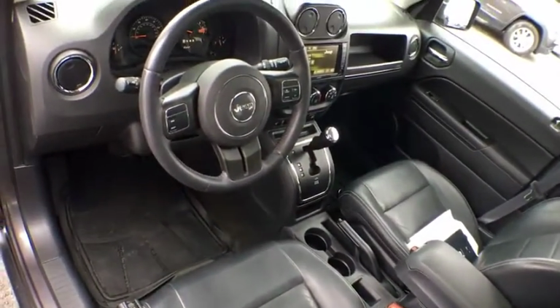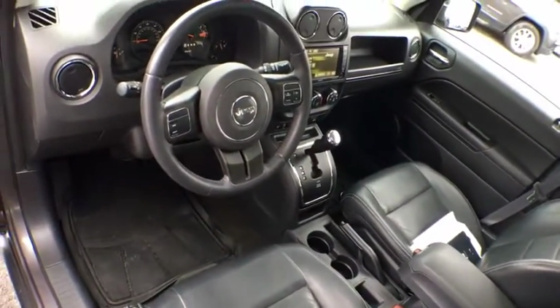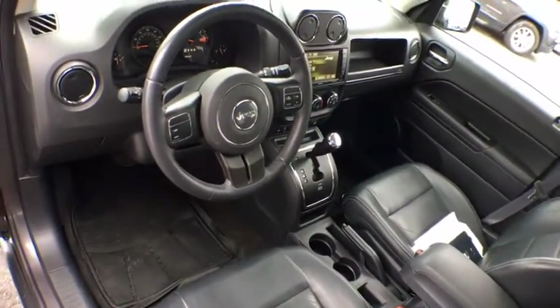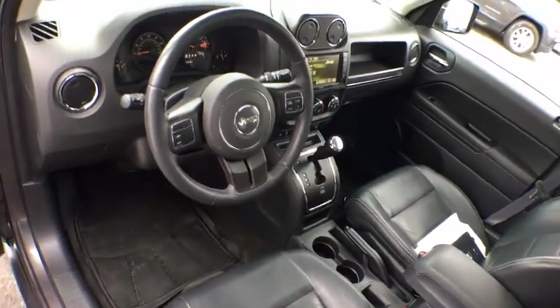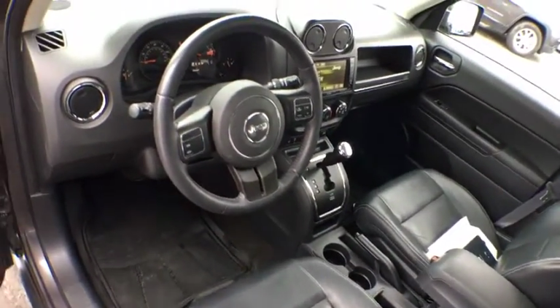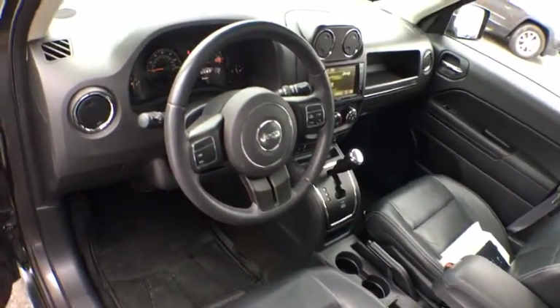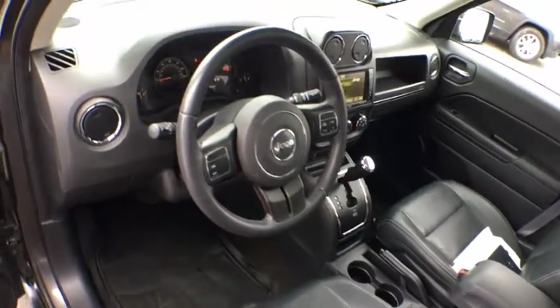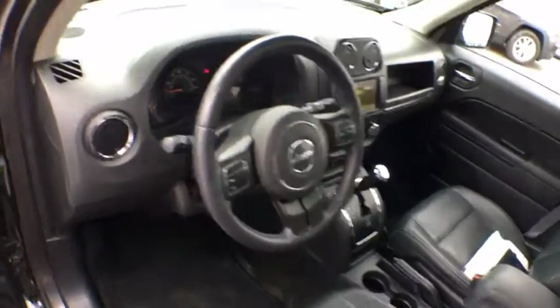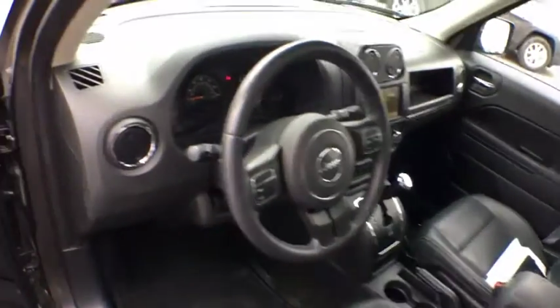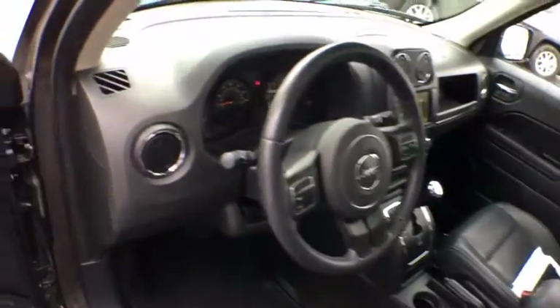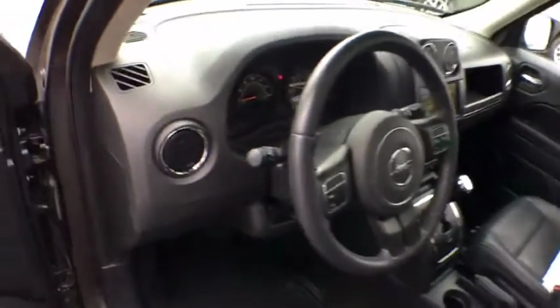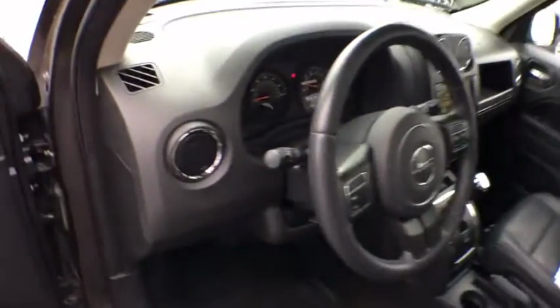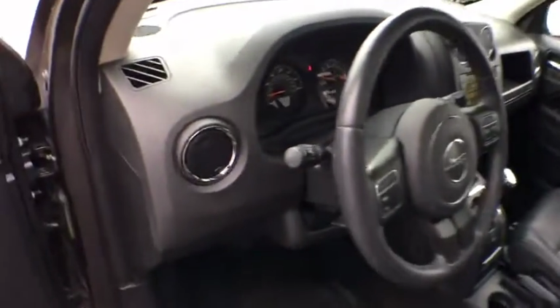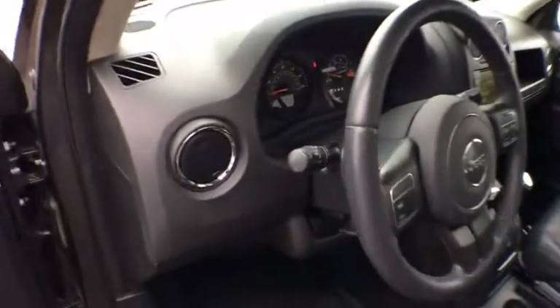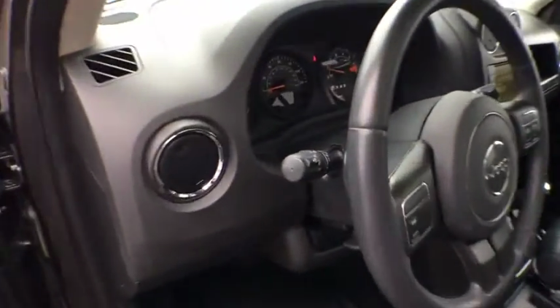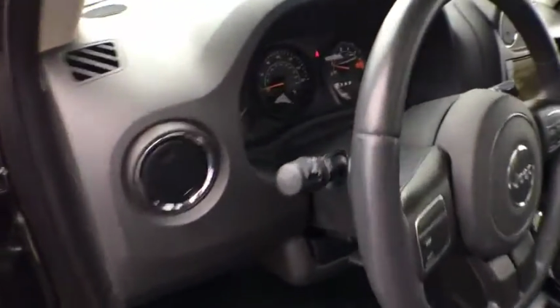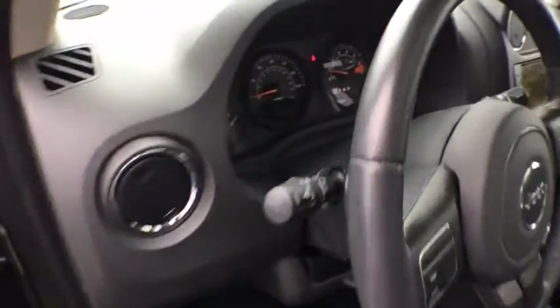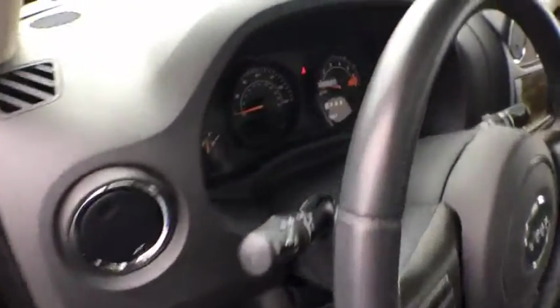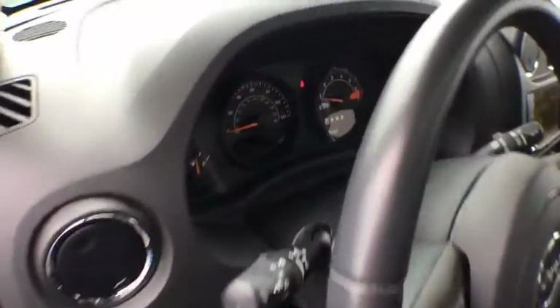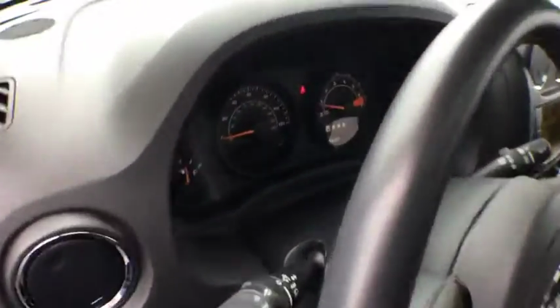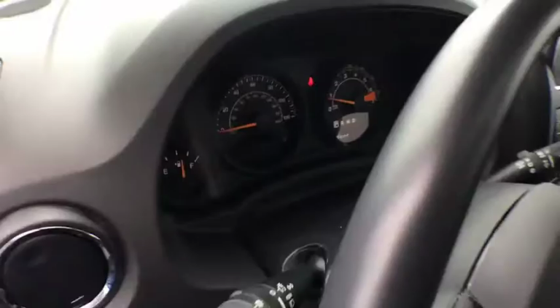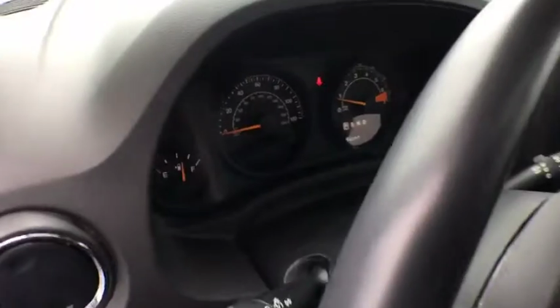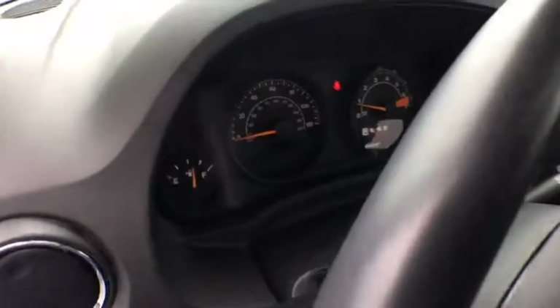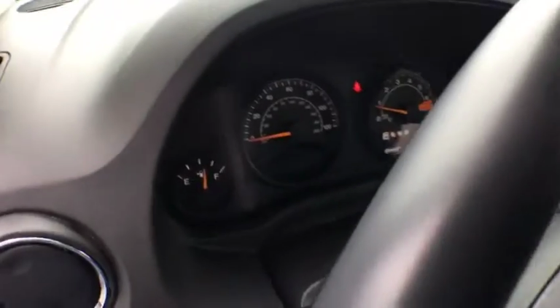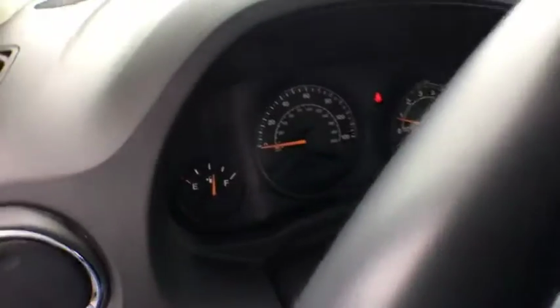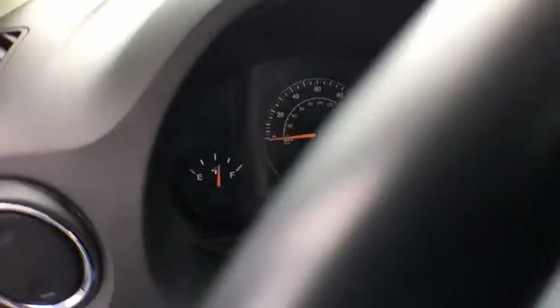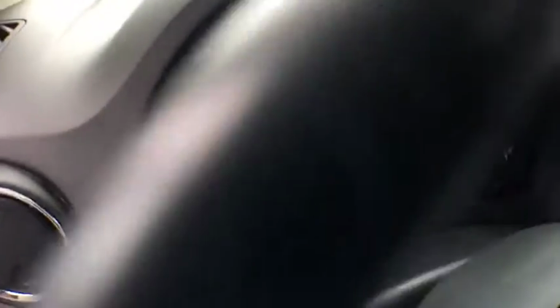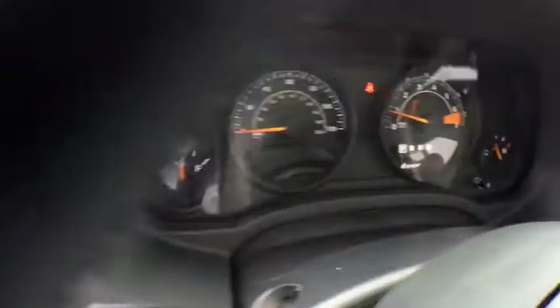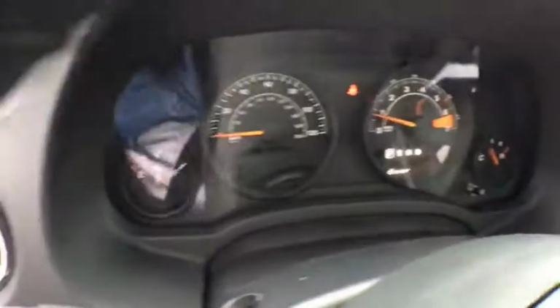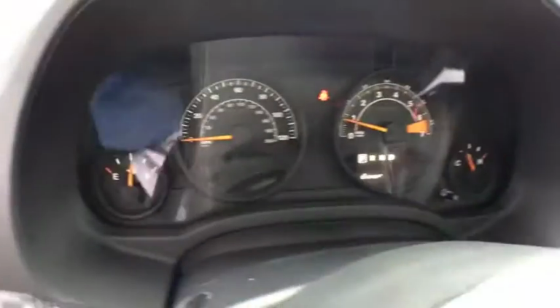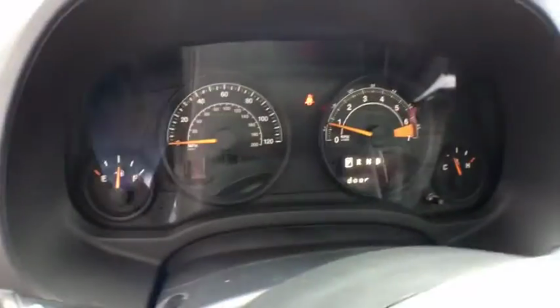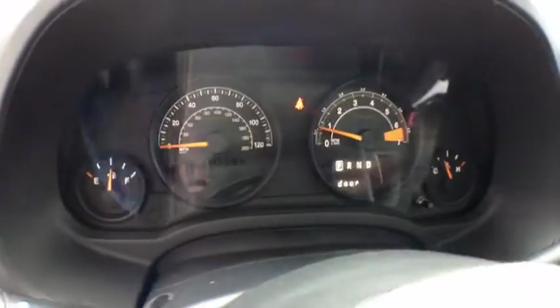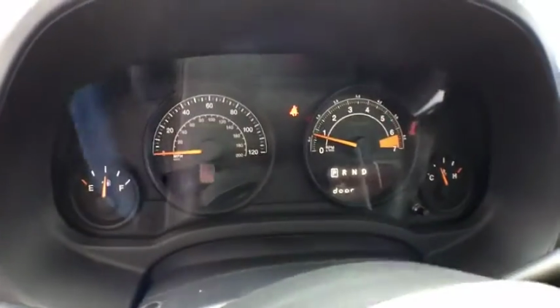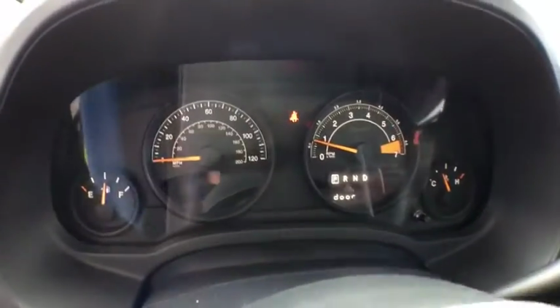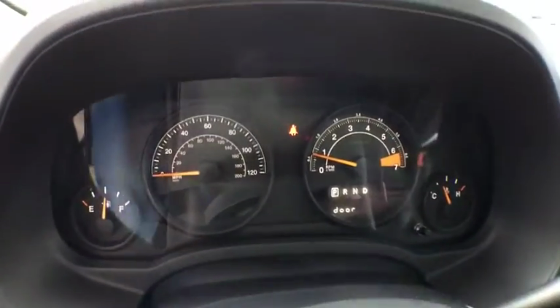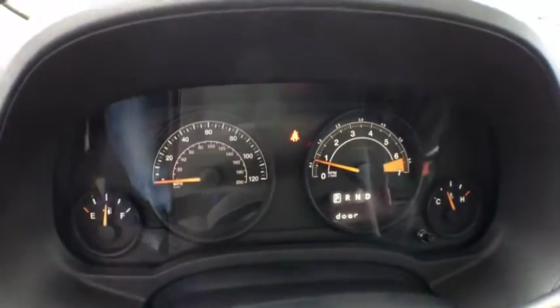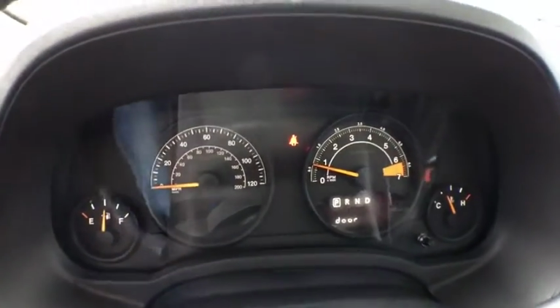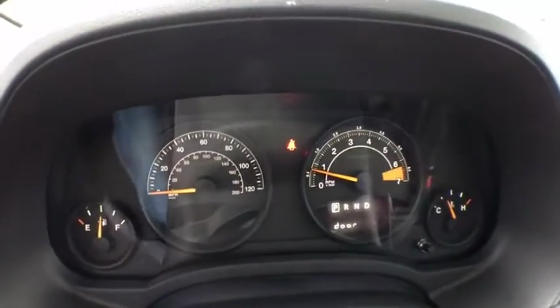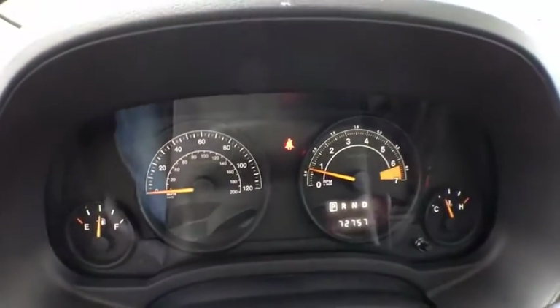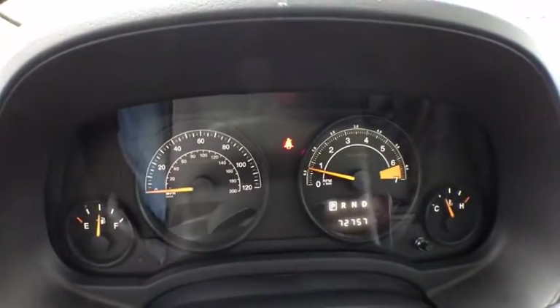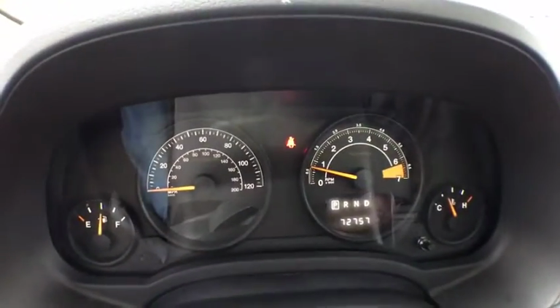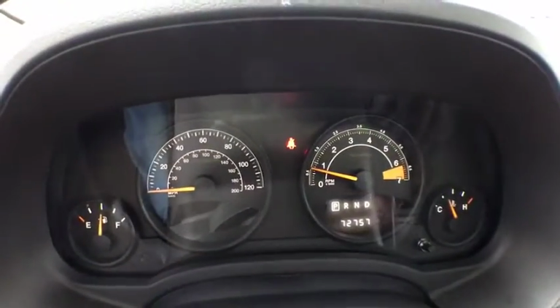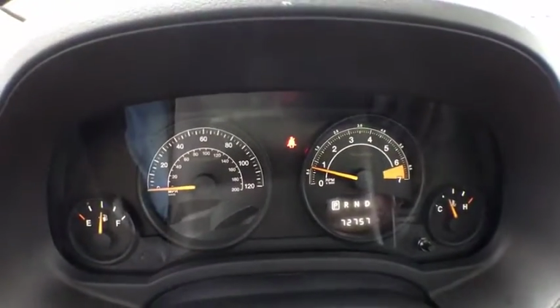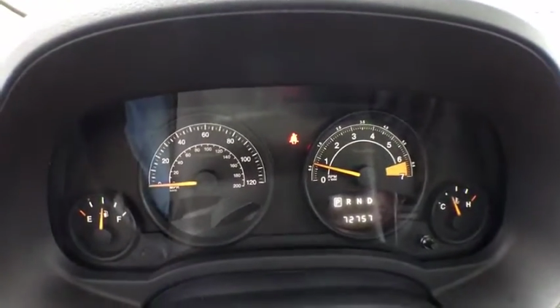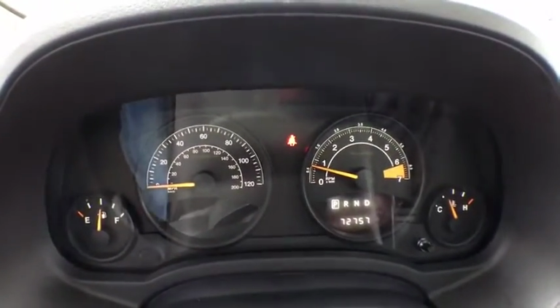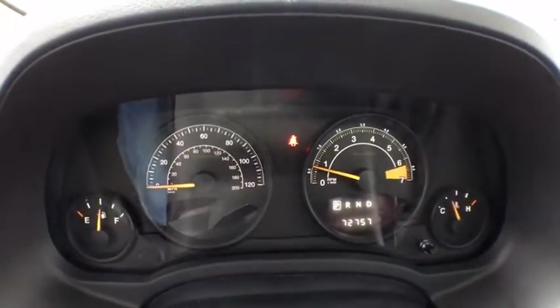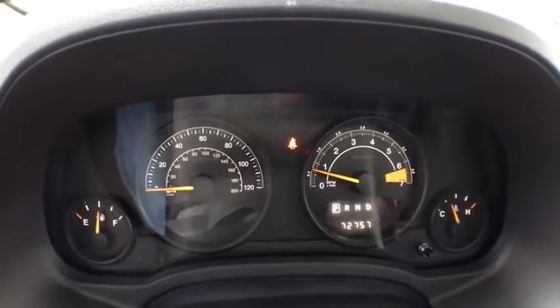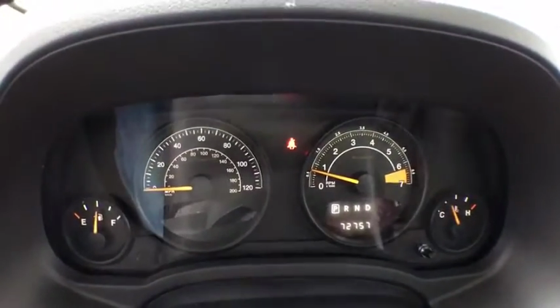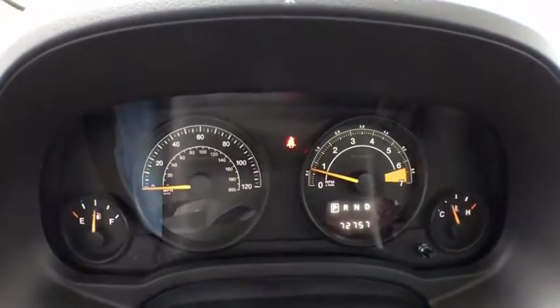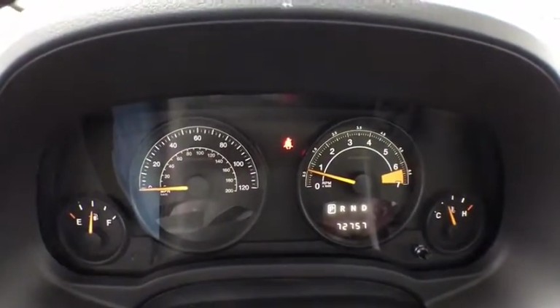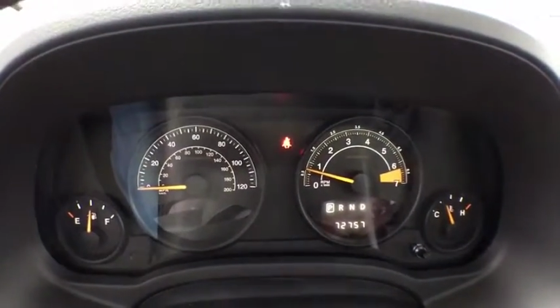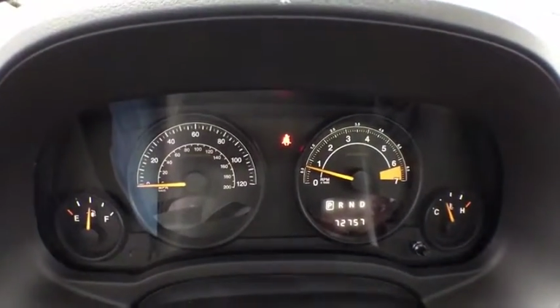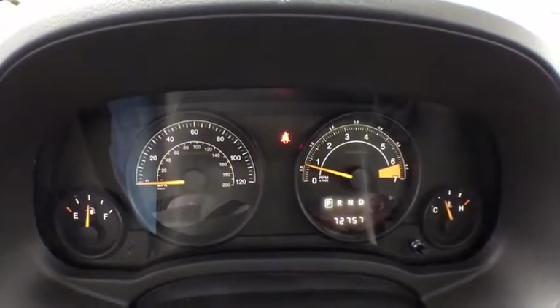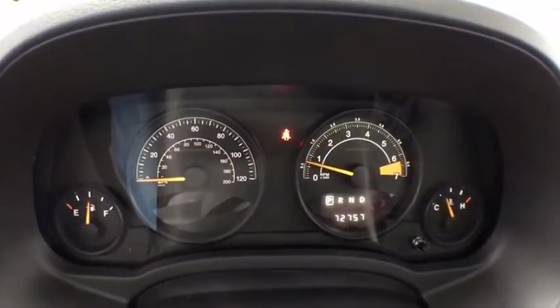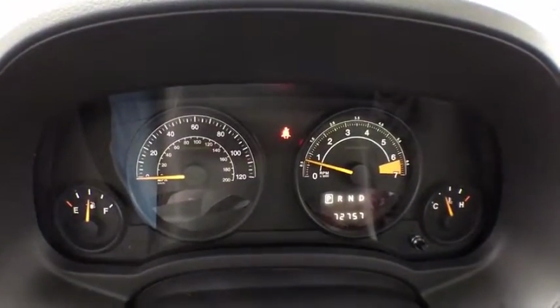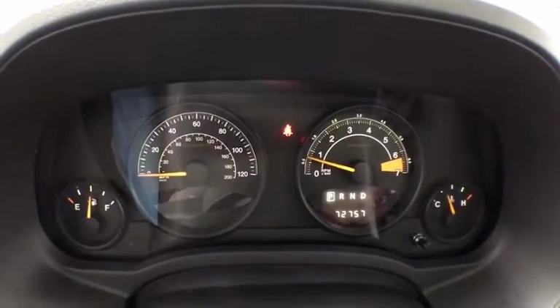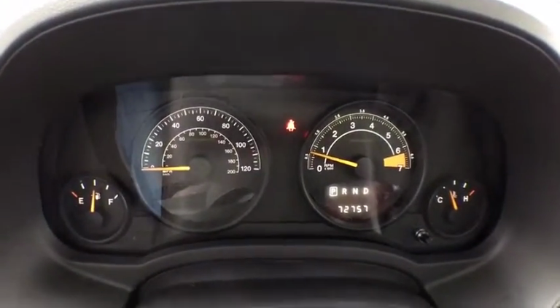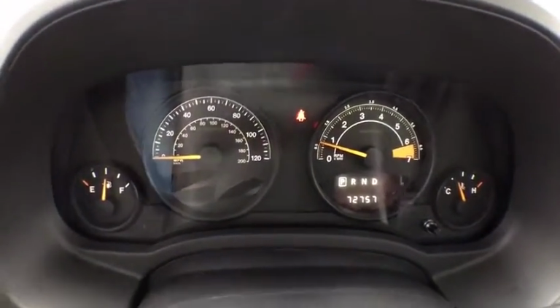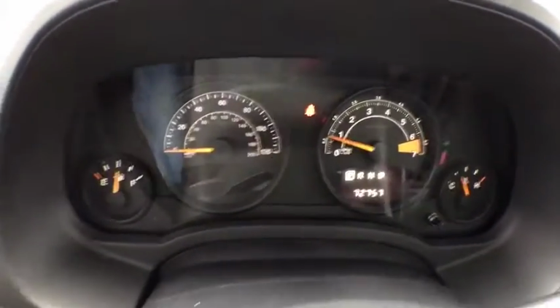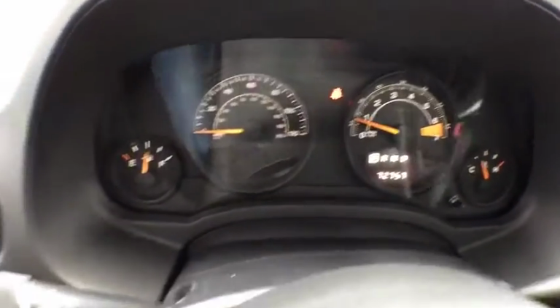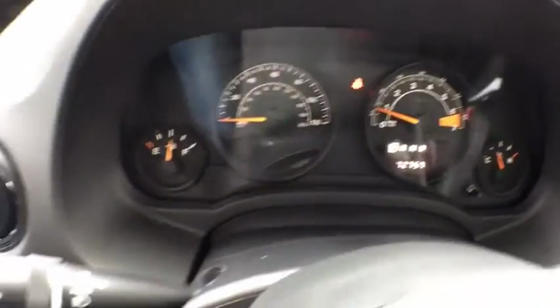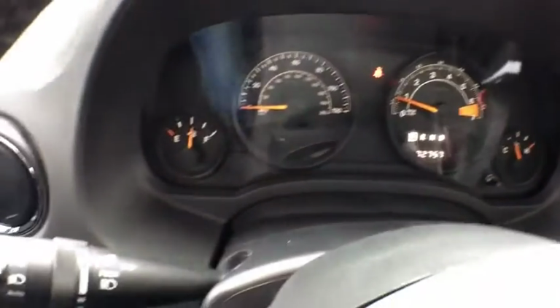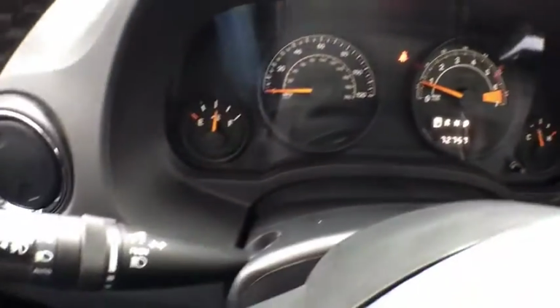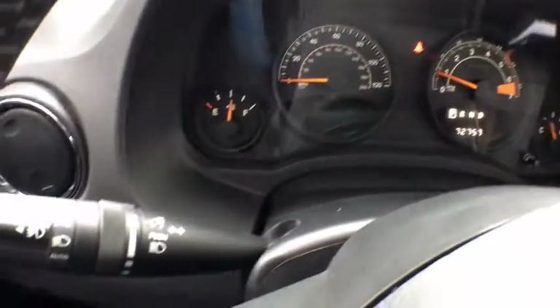MP3 player. This vehicle is Carfax certified one owner and qualifies for the Carfax buyback guarantee.